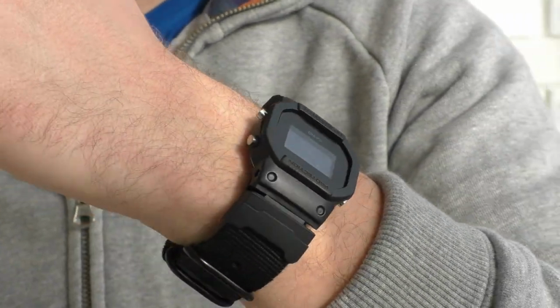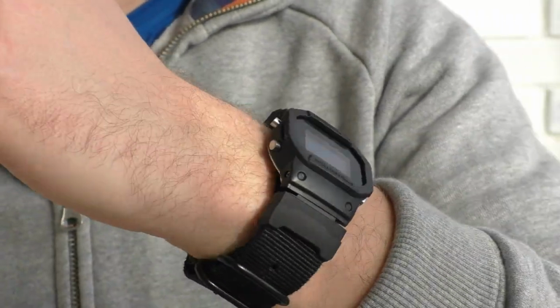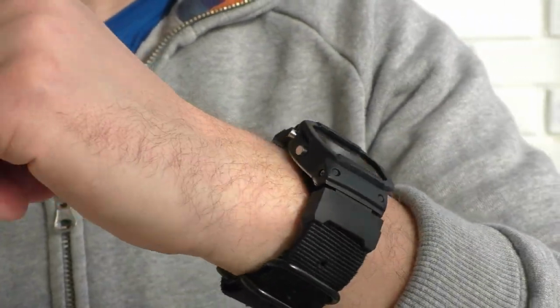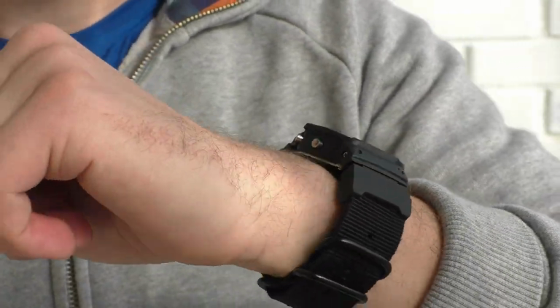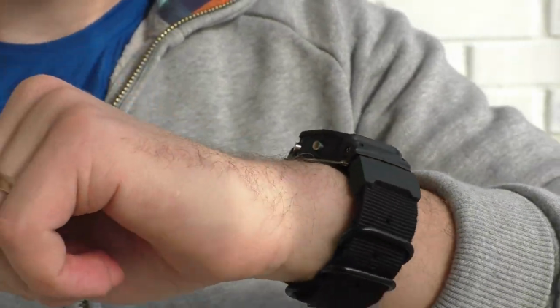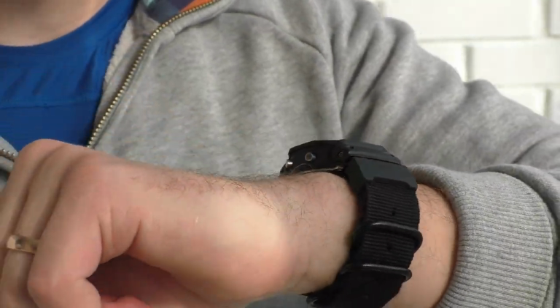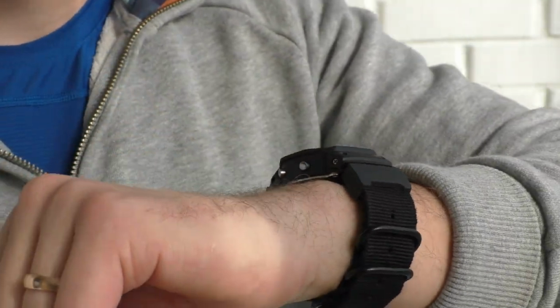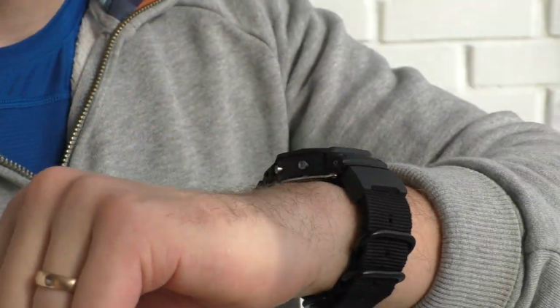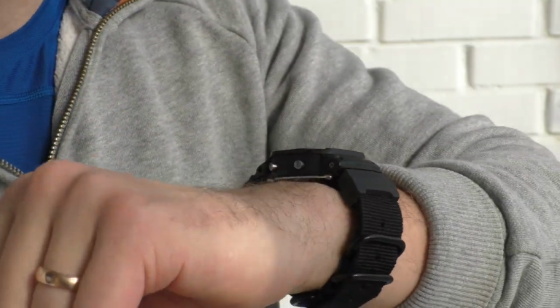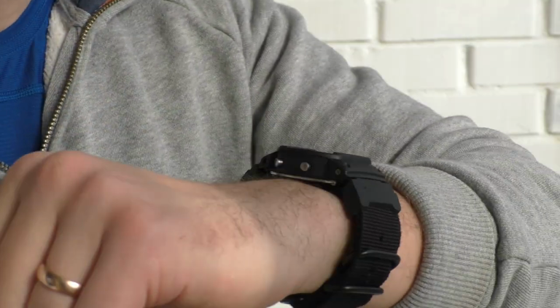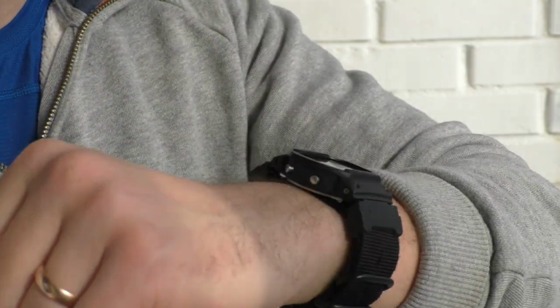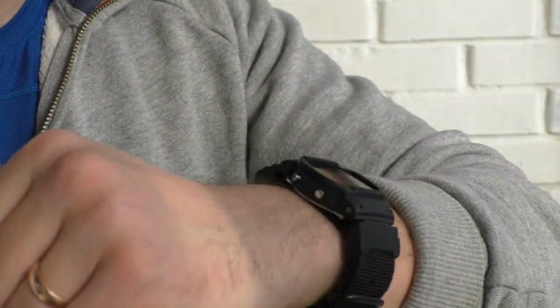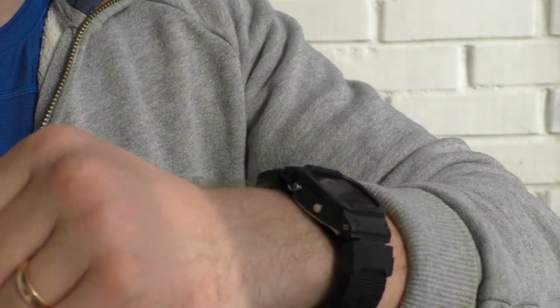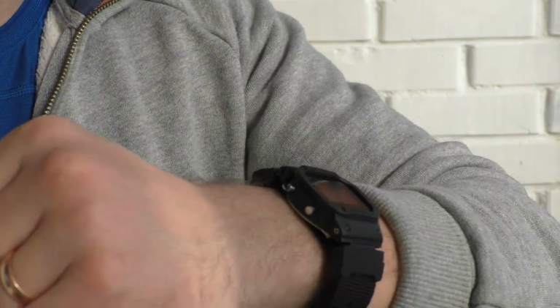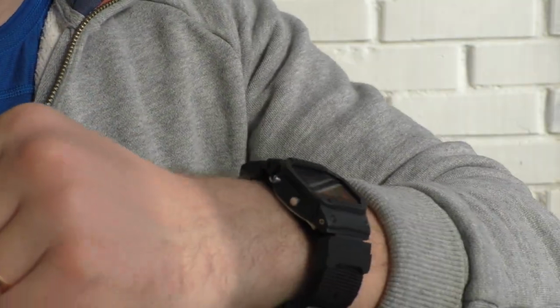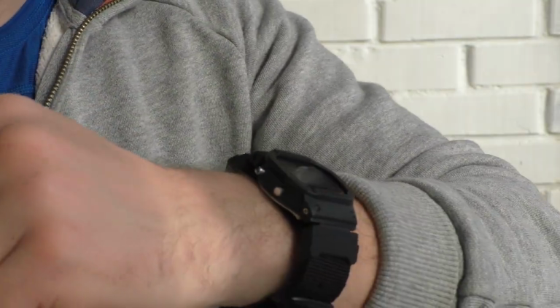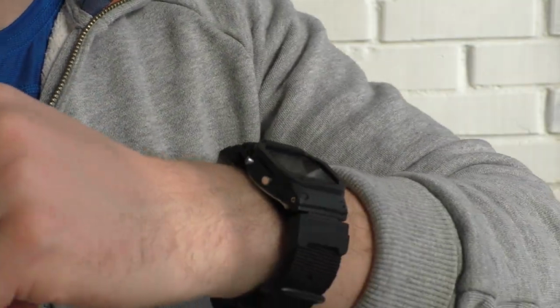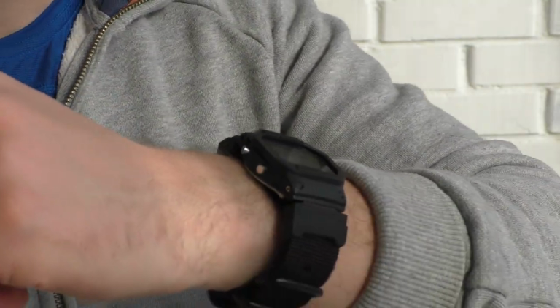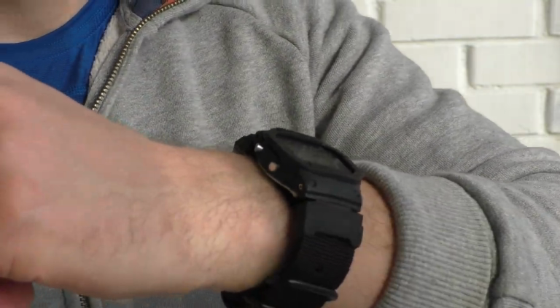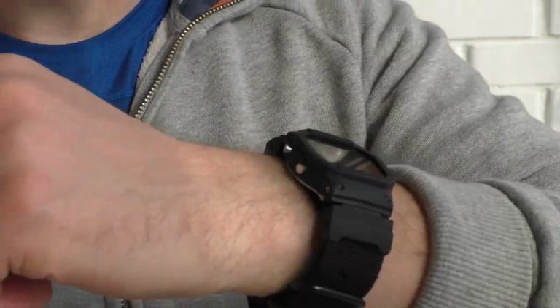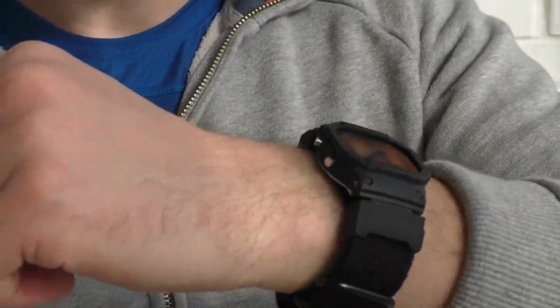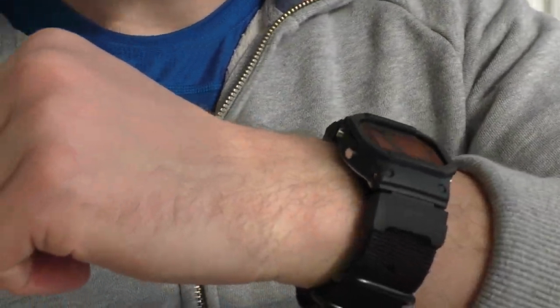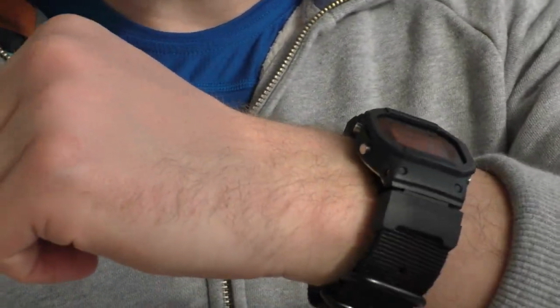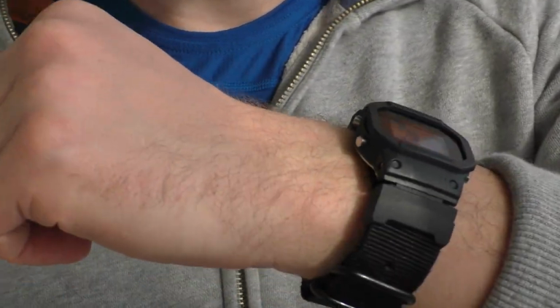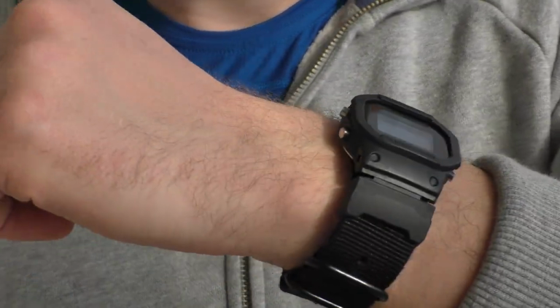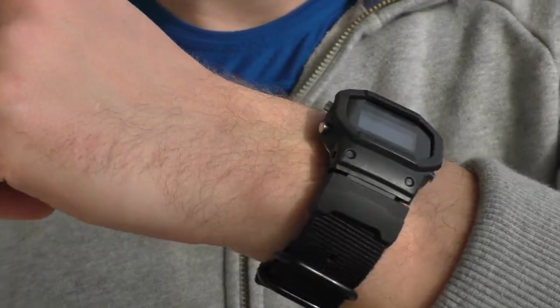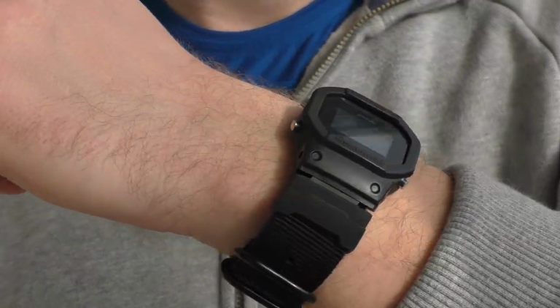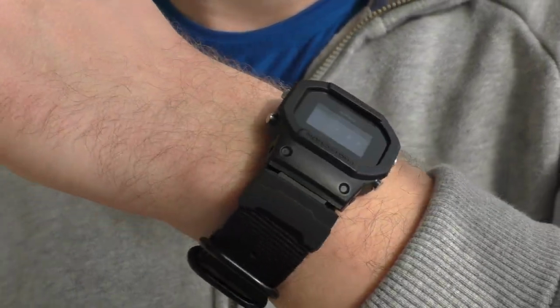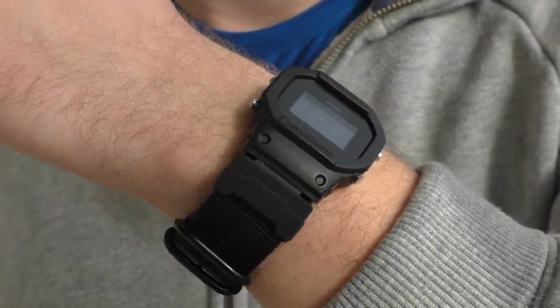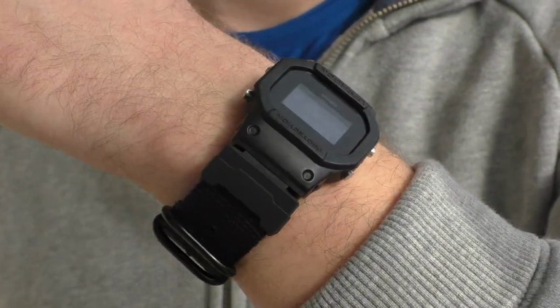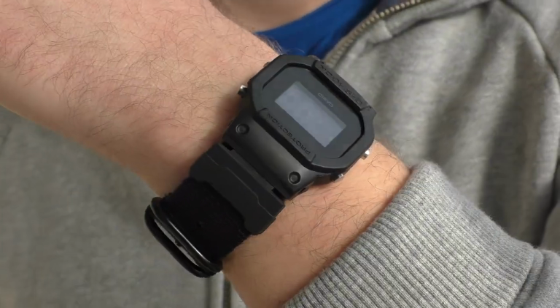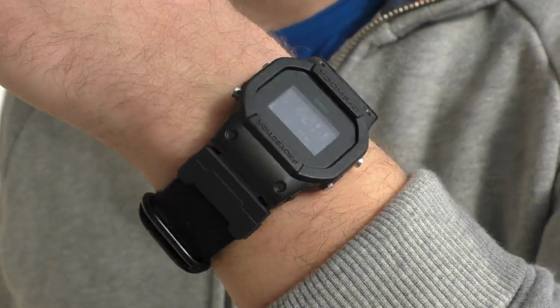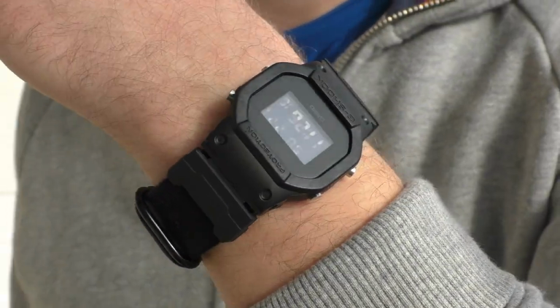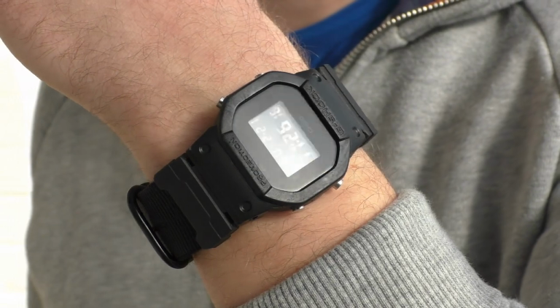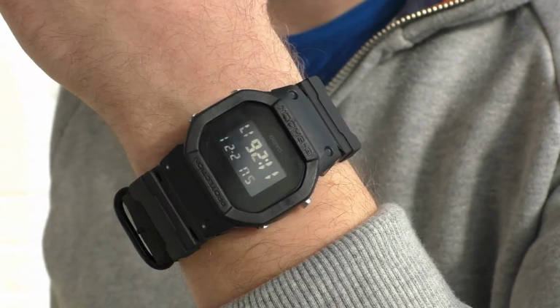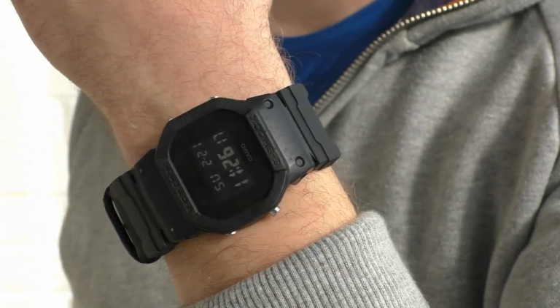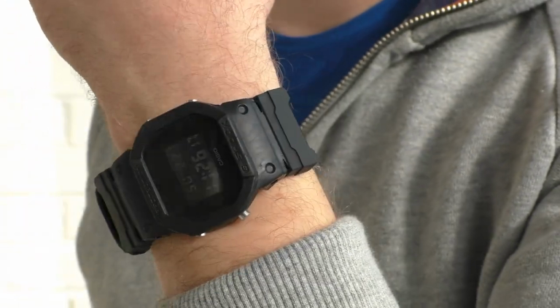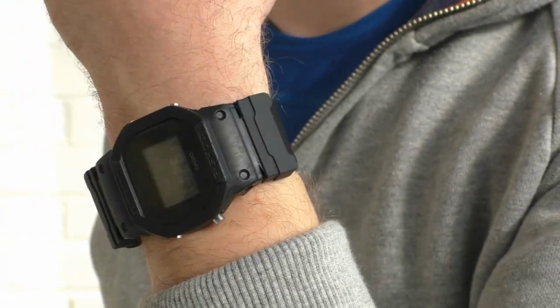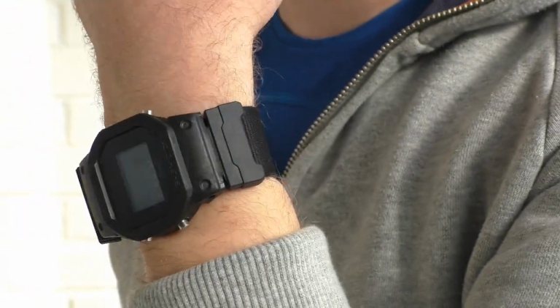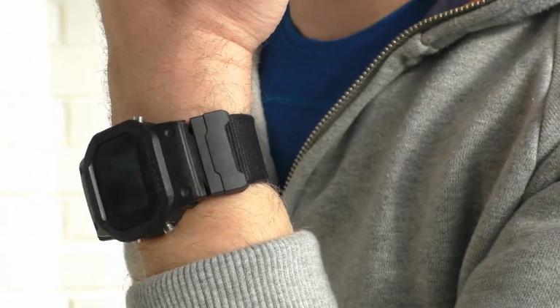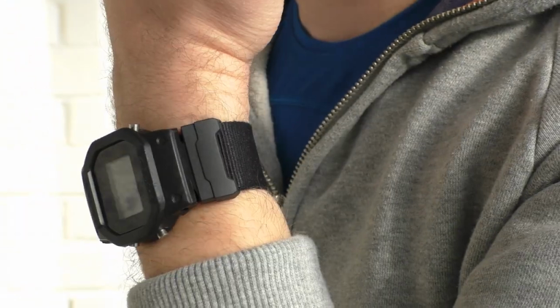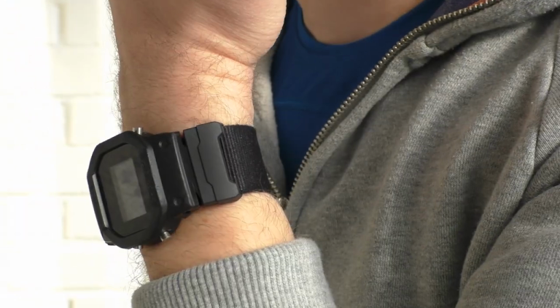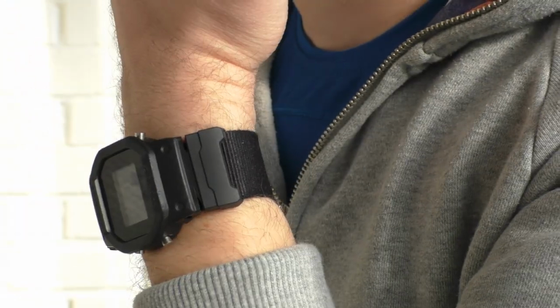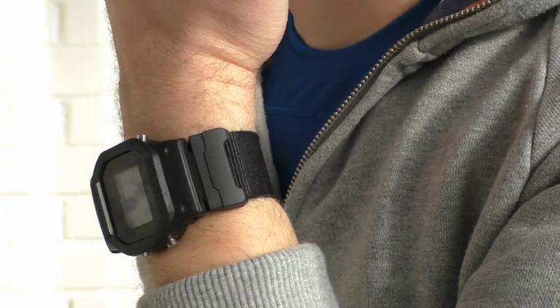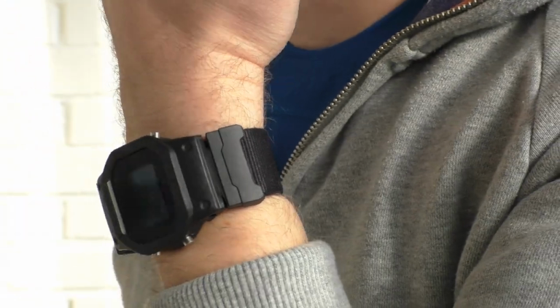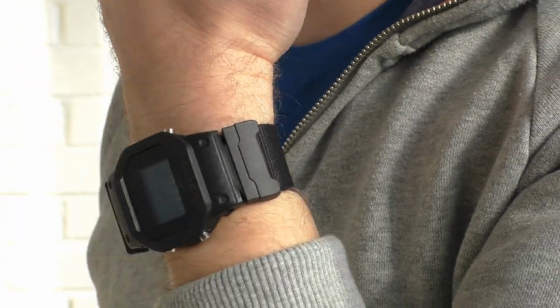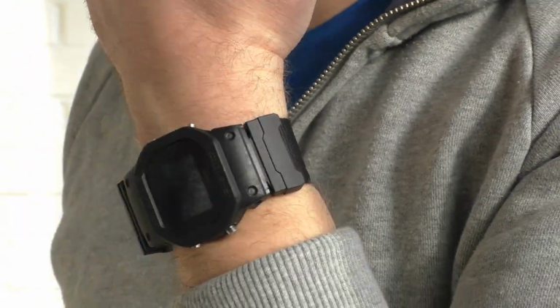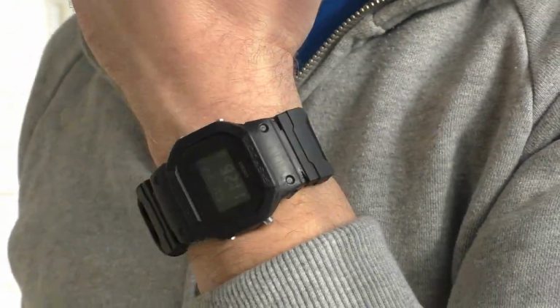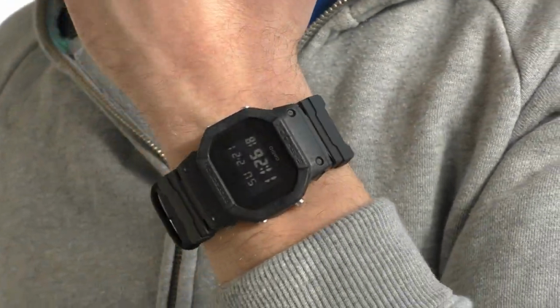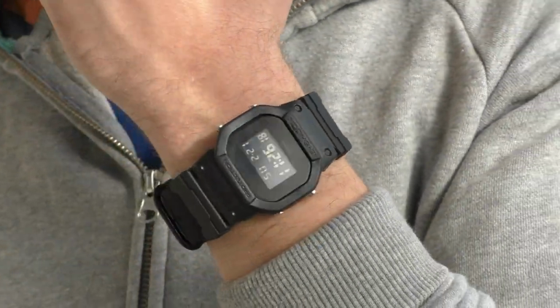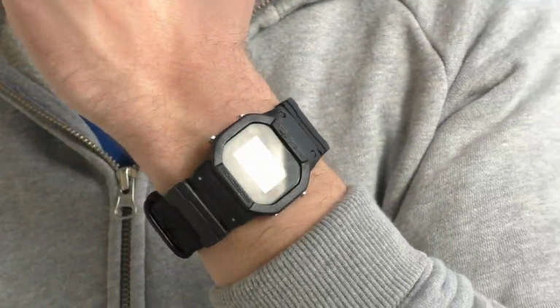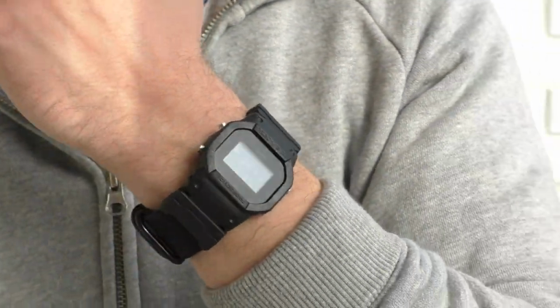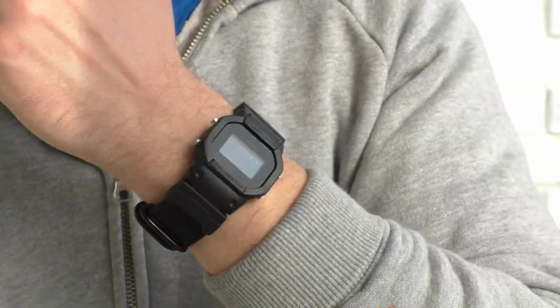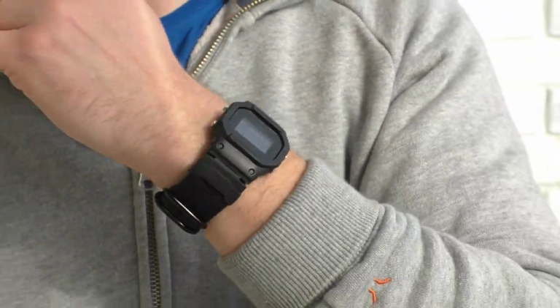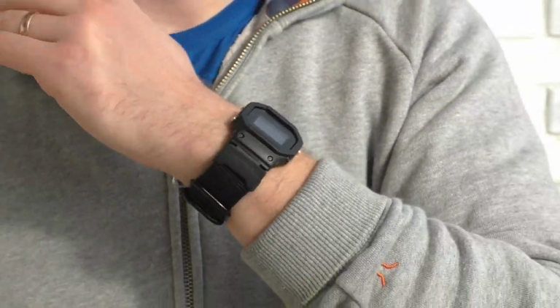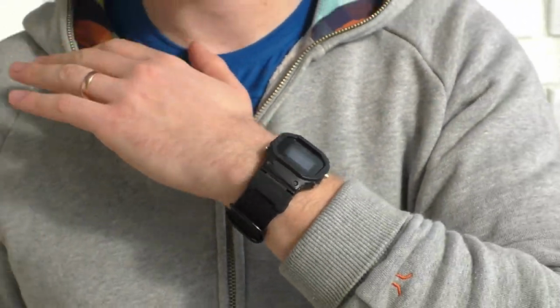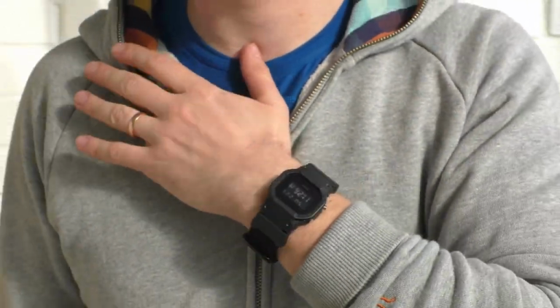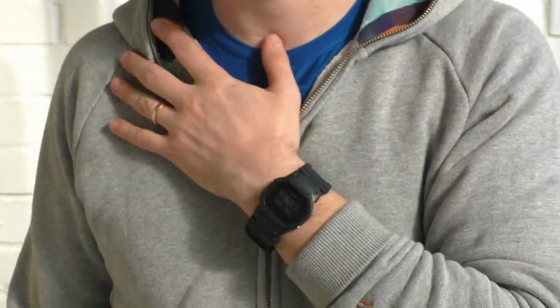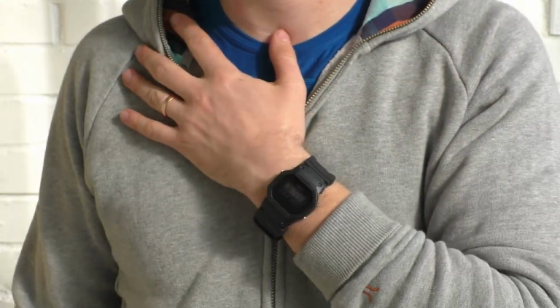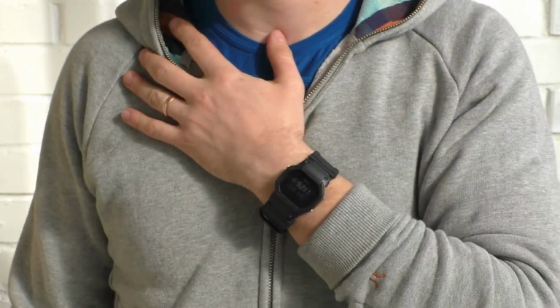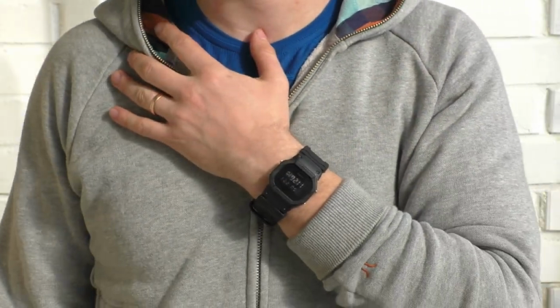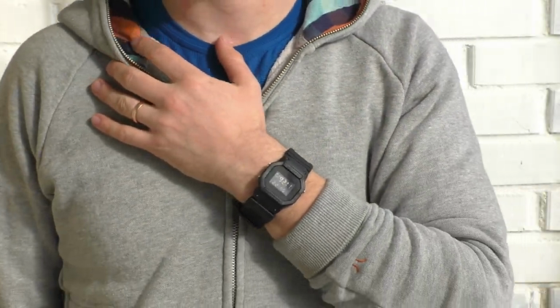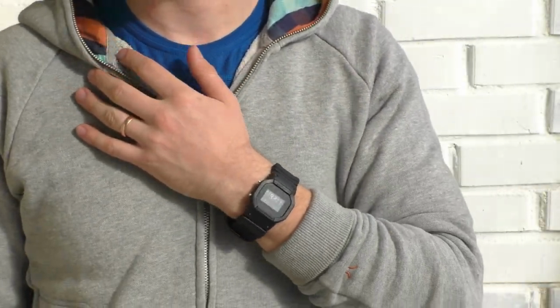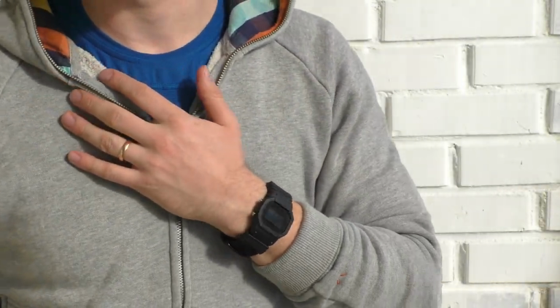On the NATO strap it kind of comes together and looks not so bad, but still something is off.